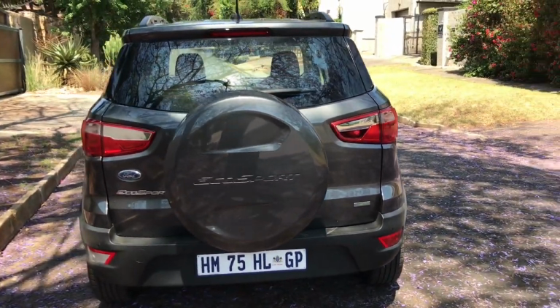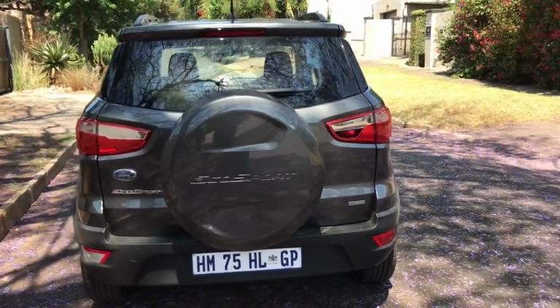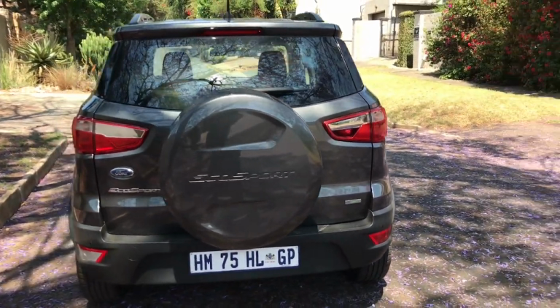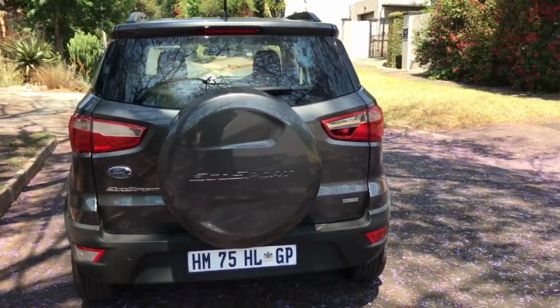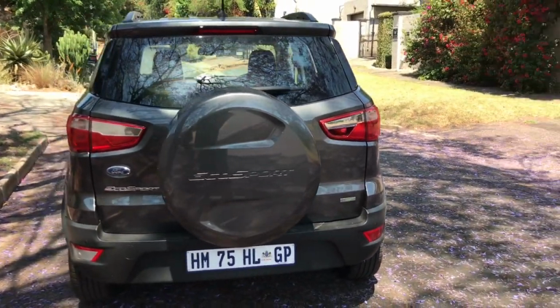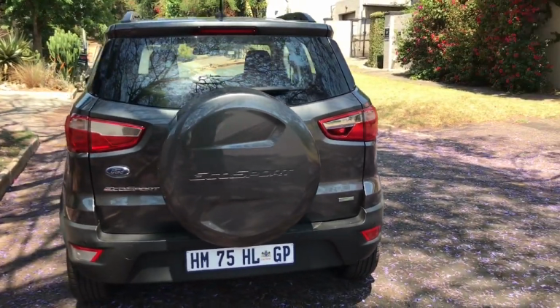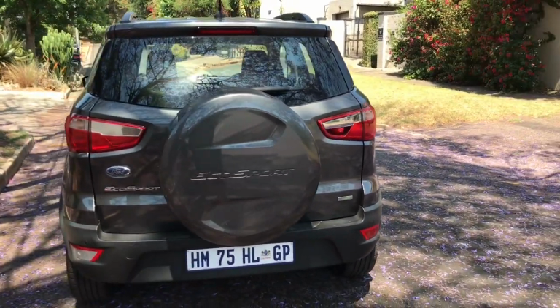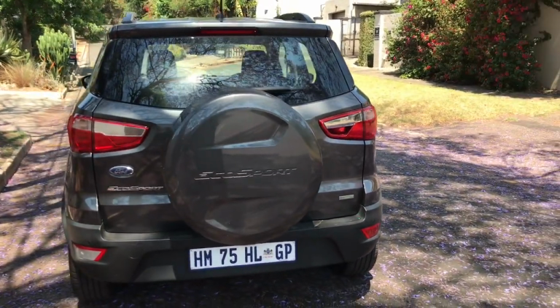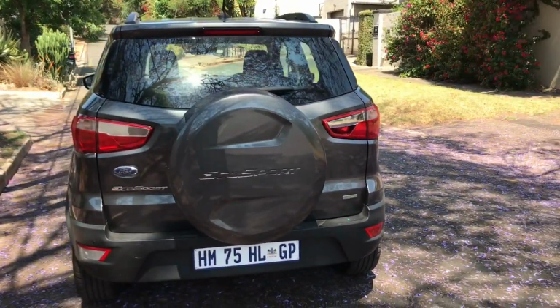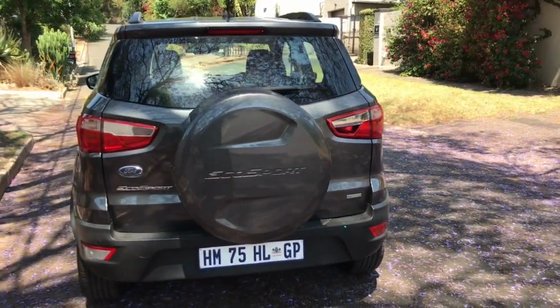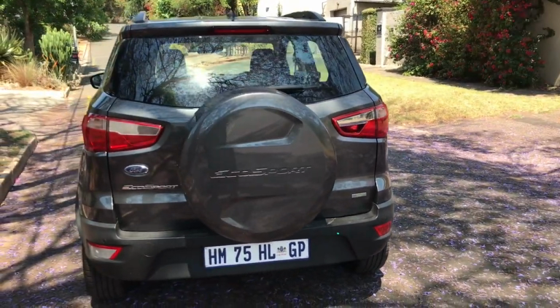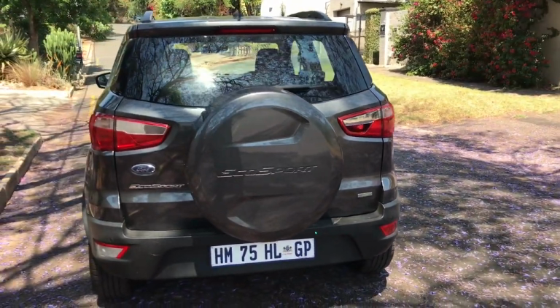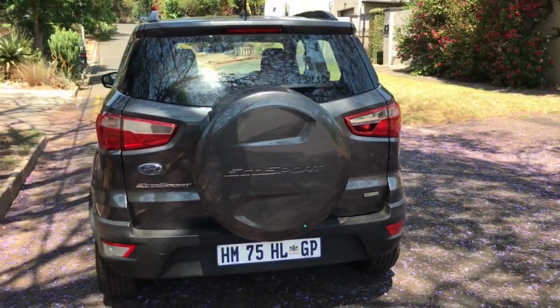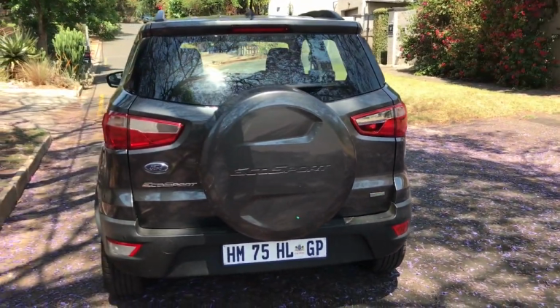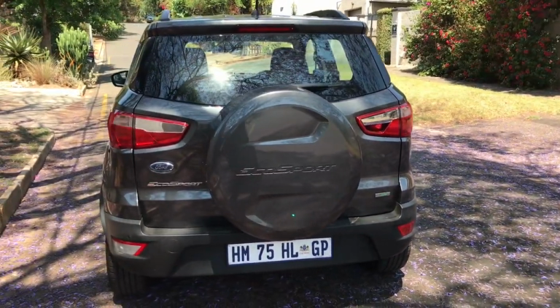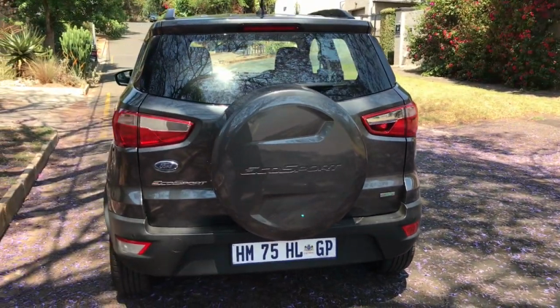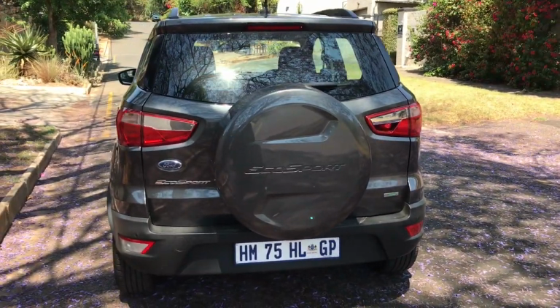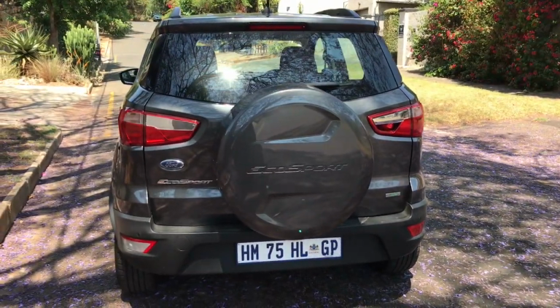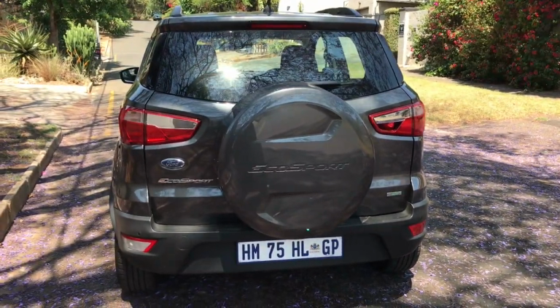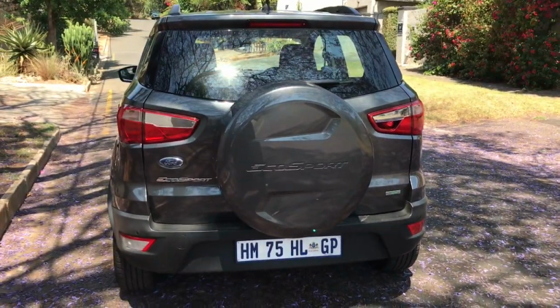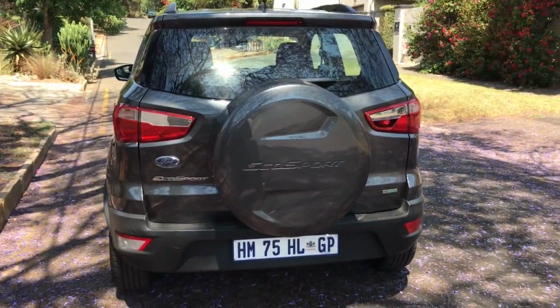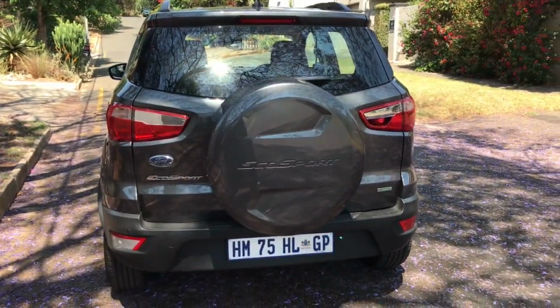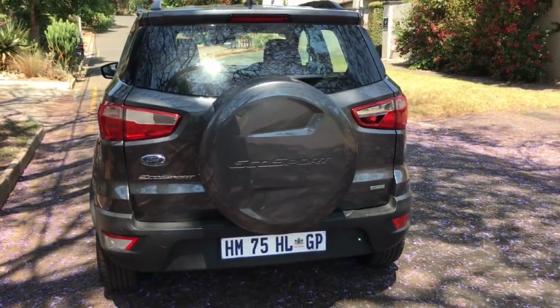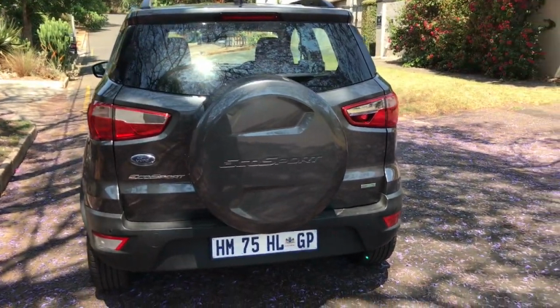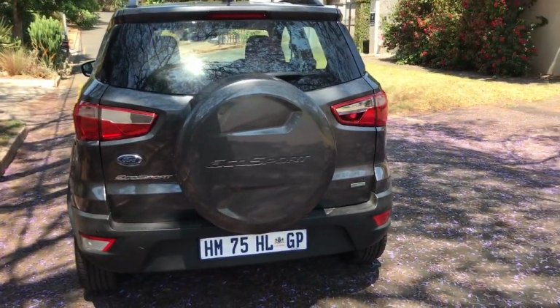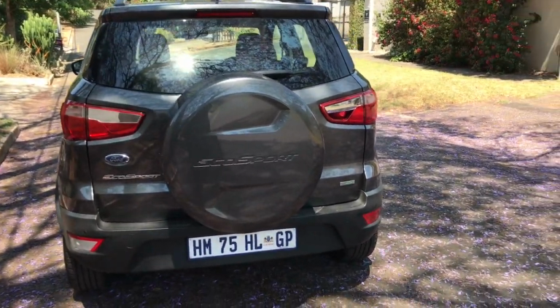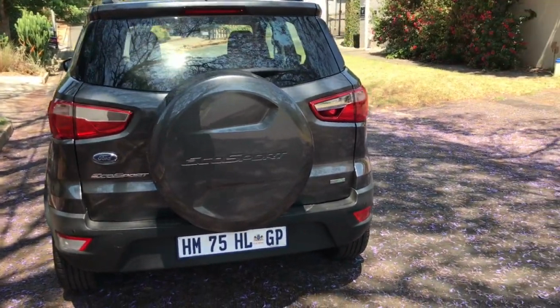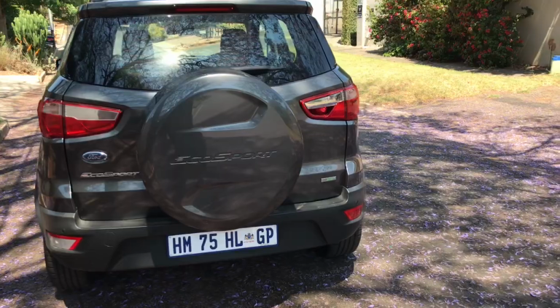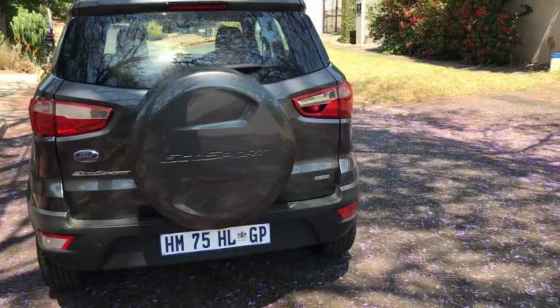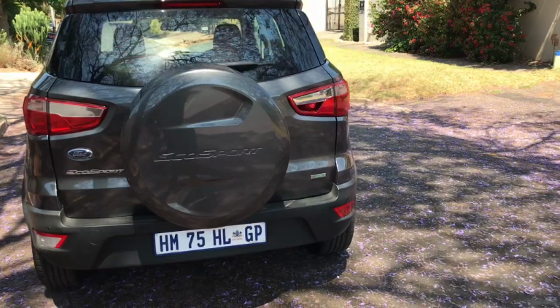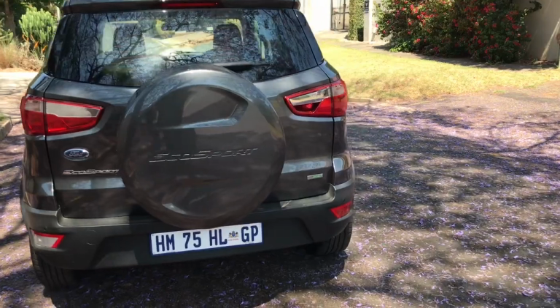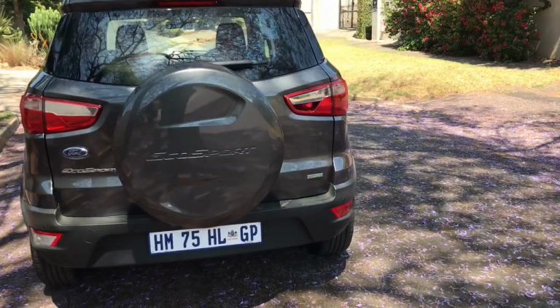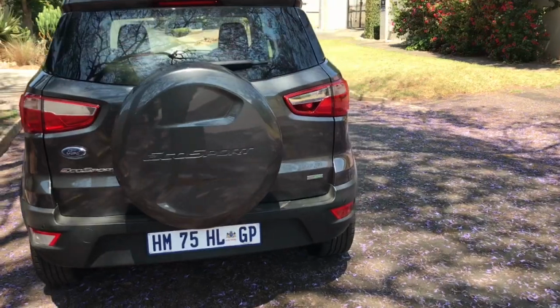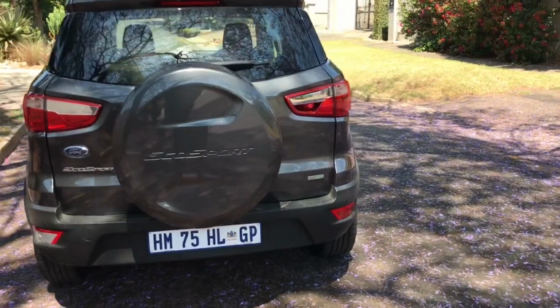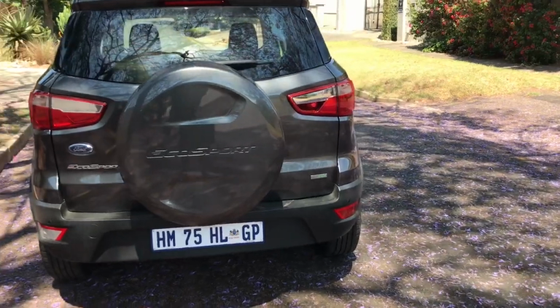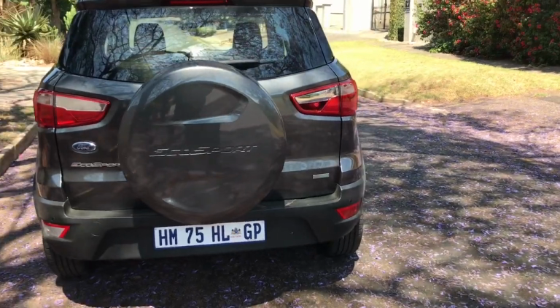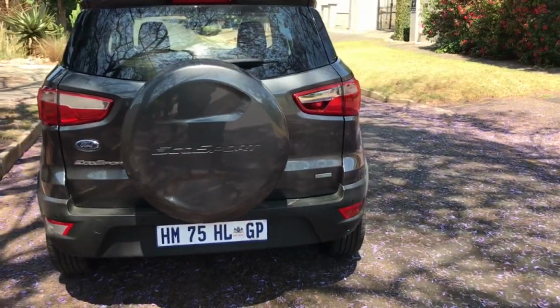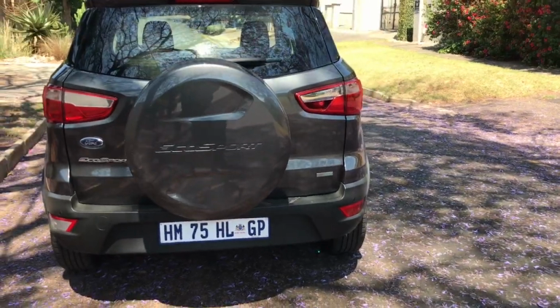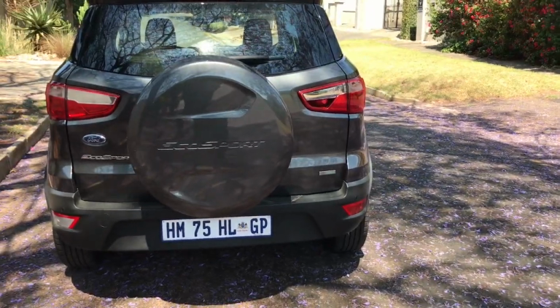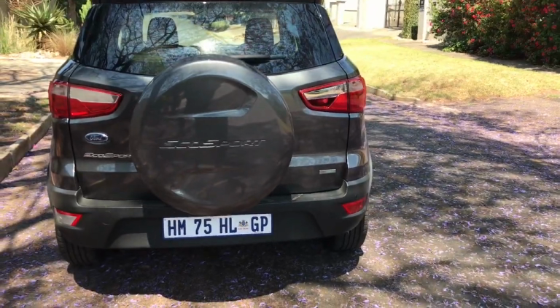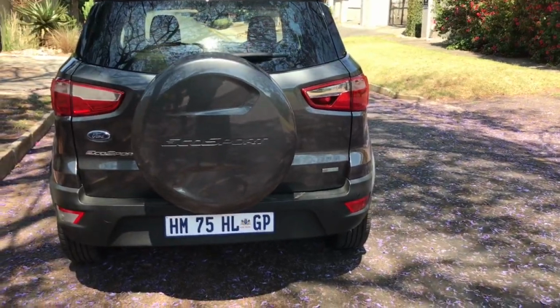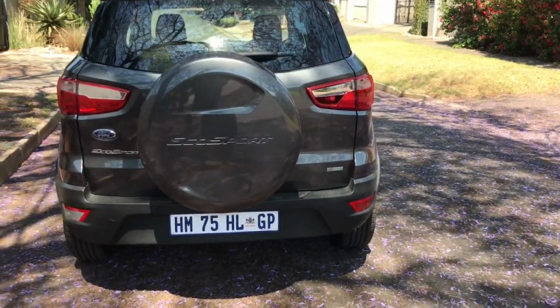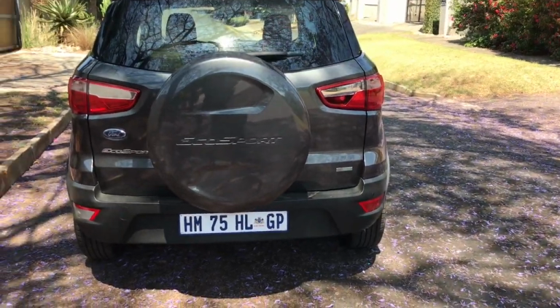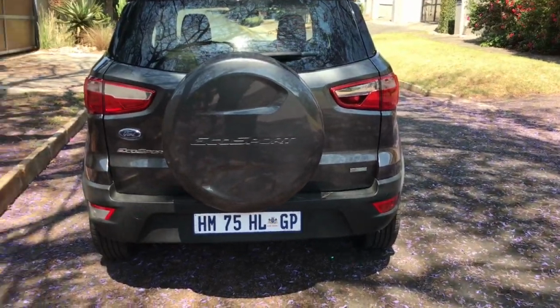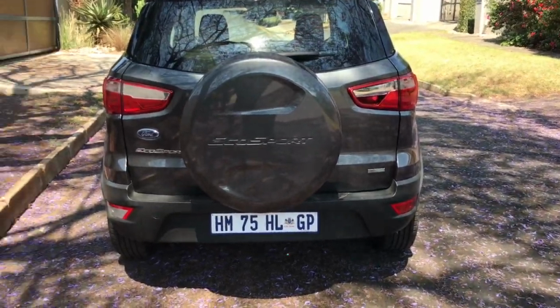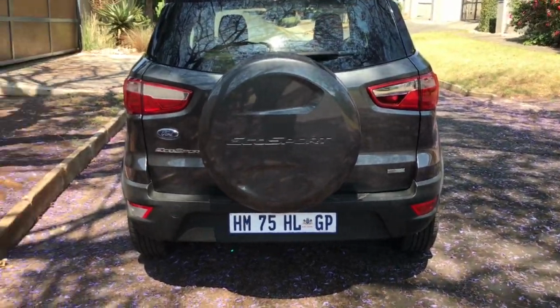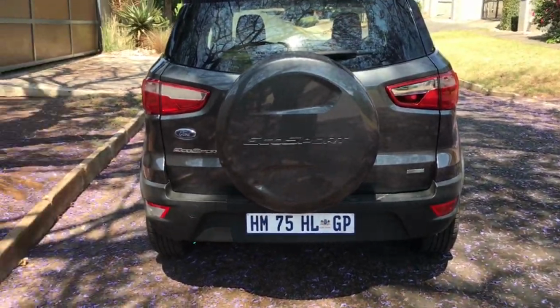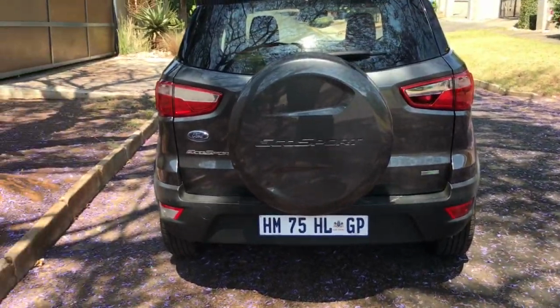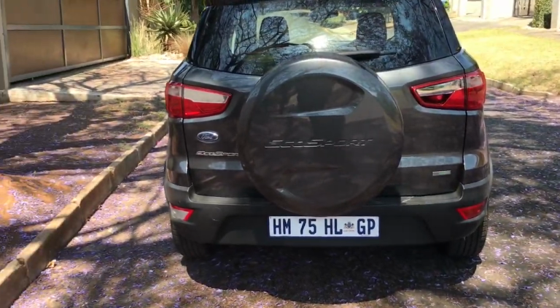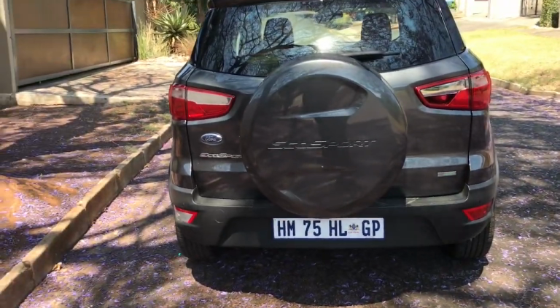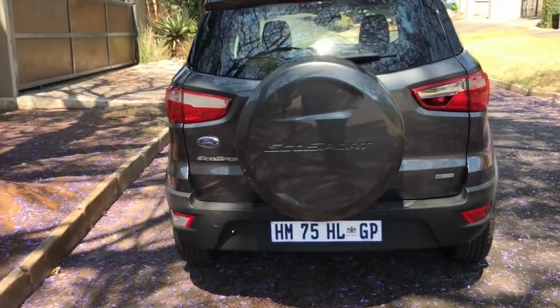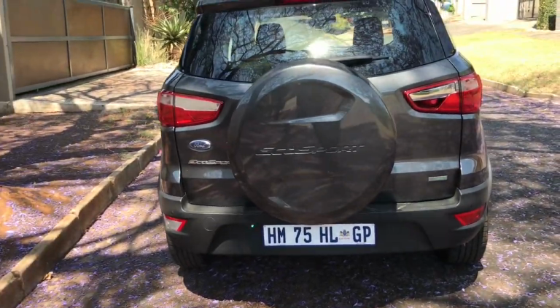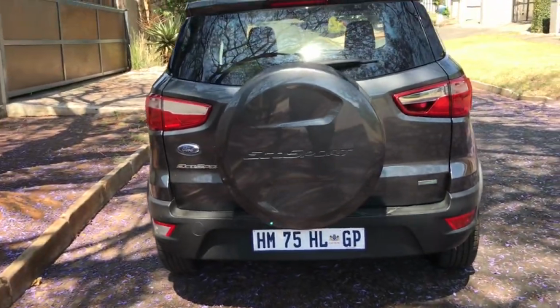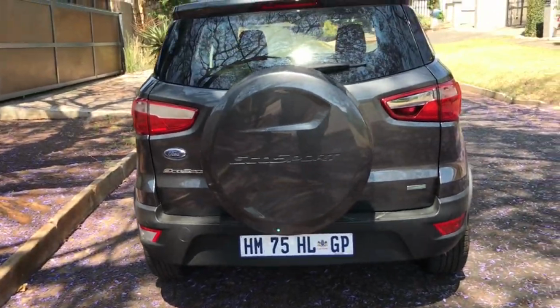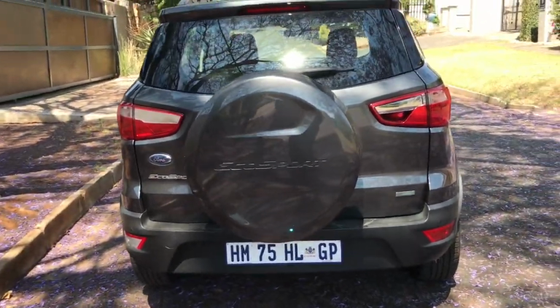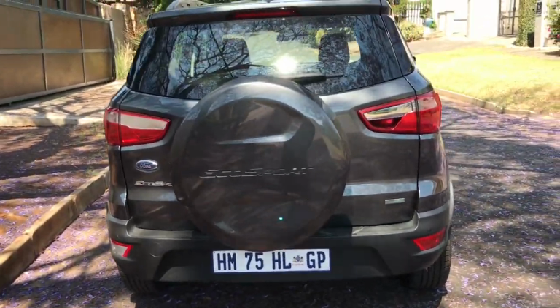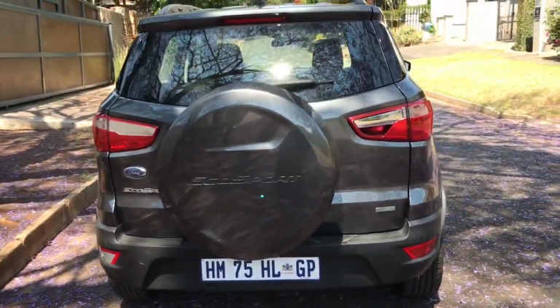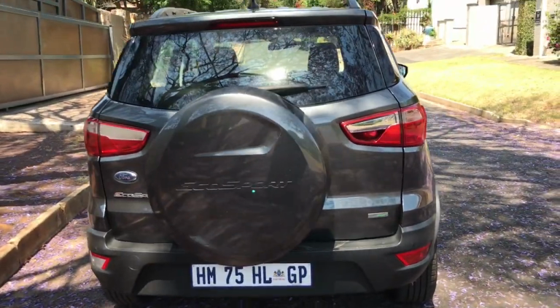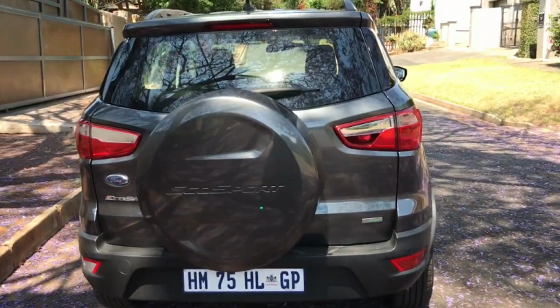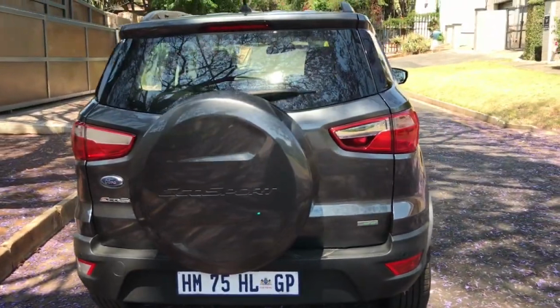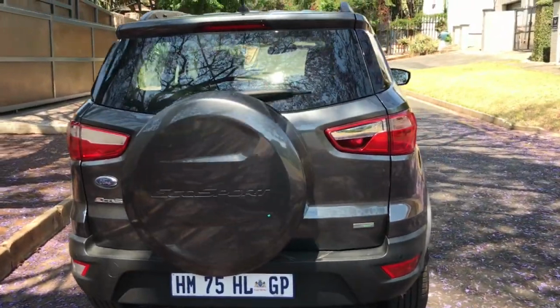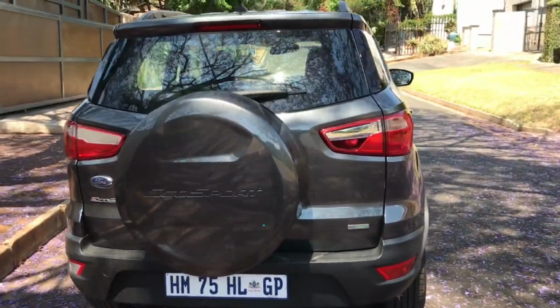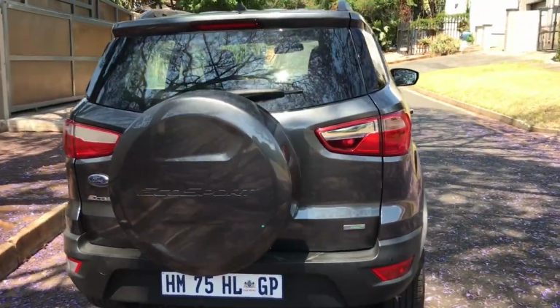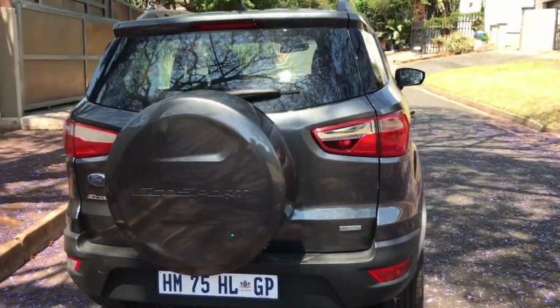It's very nice, very compact, and agile. The shape and styling I think is very nice.